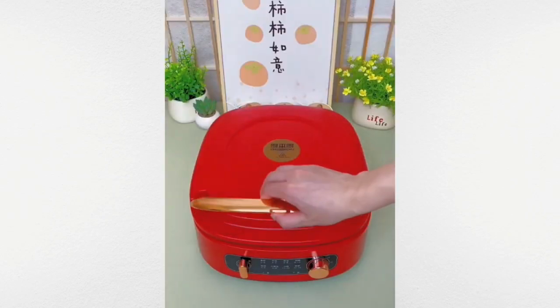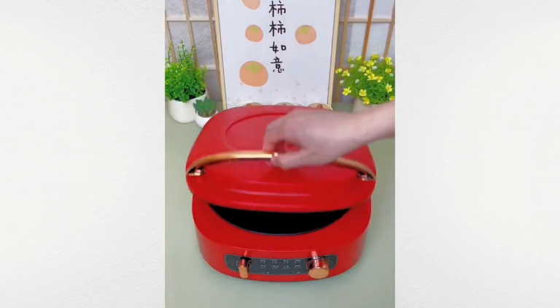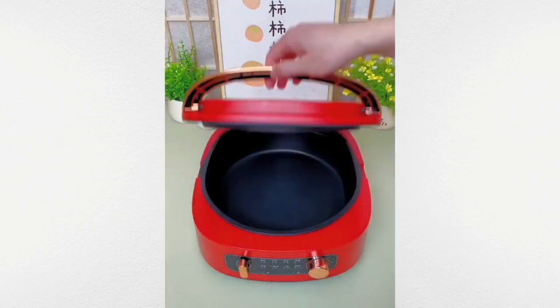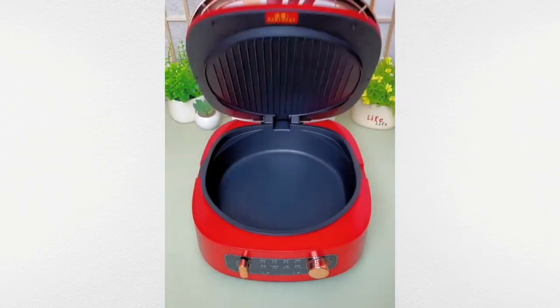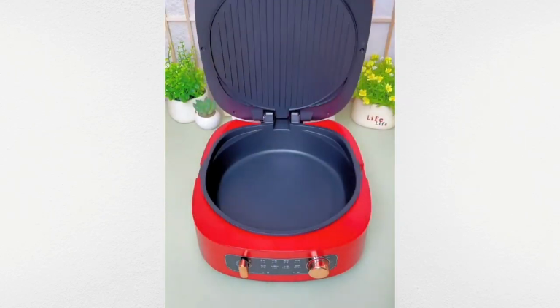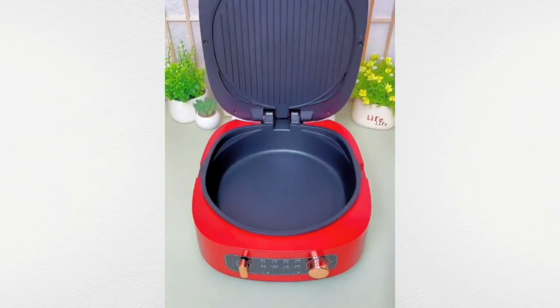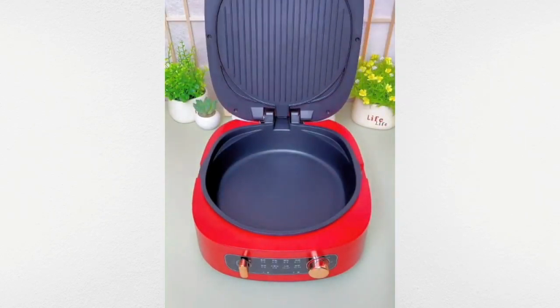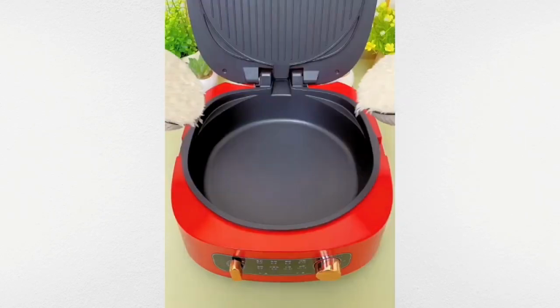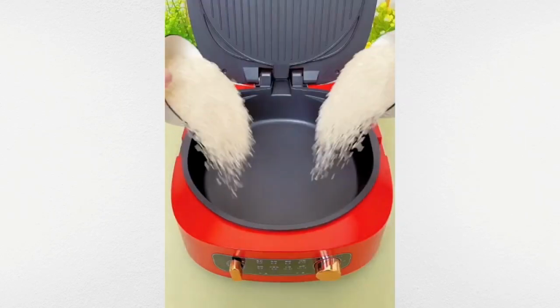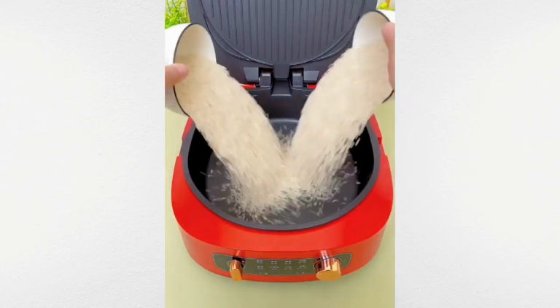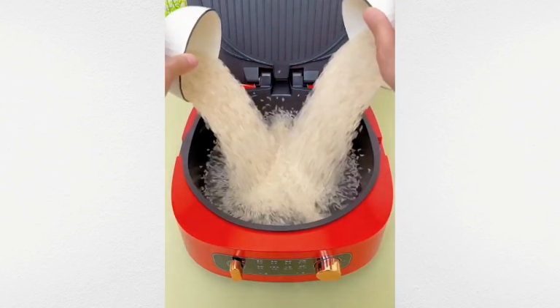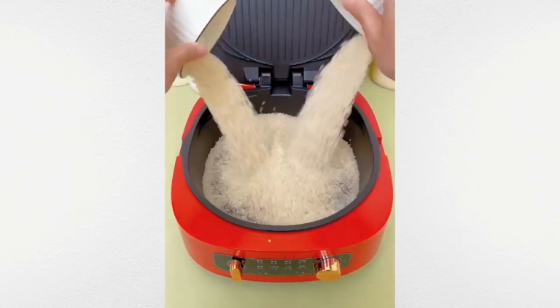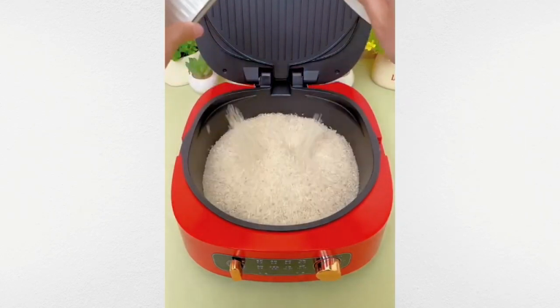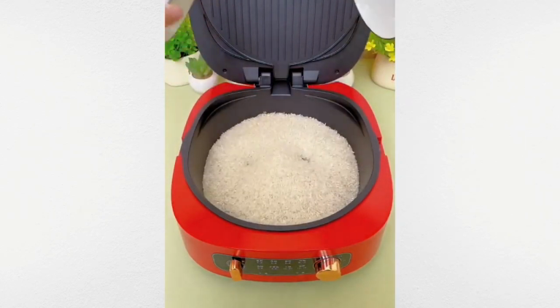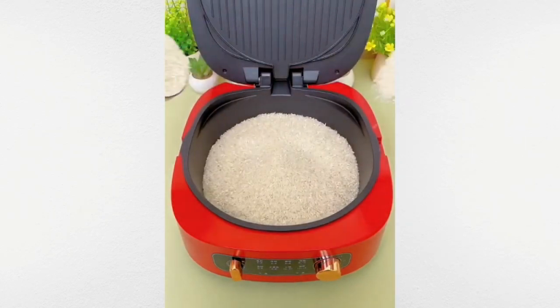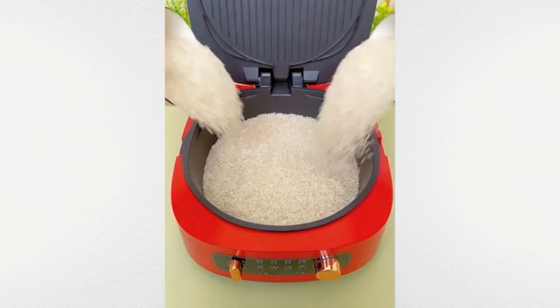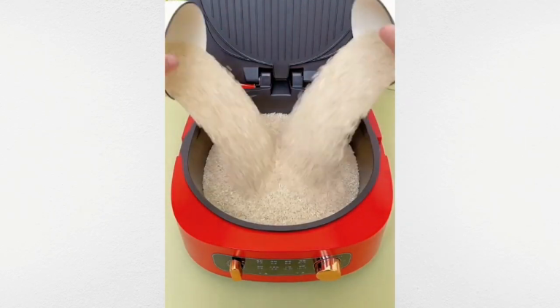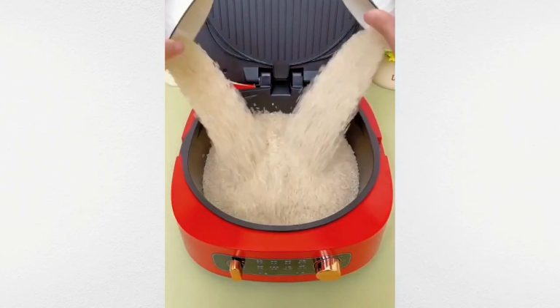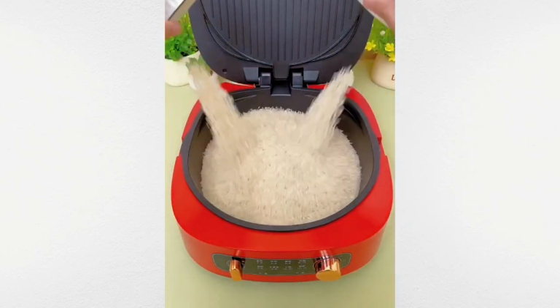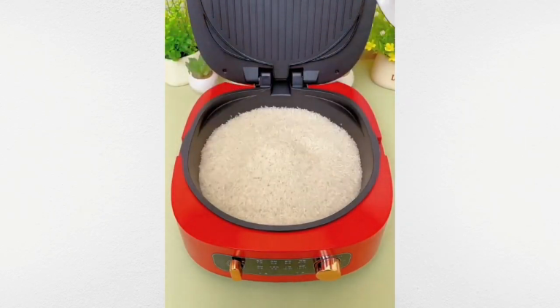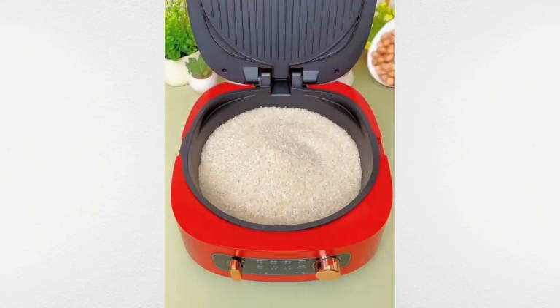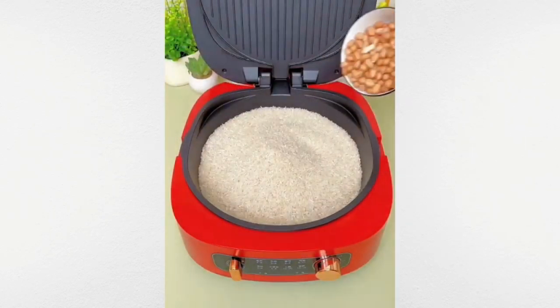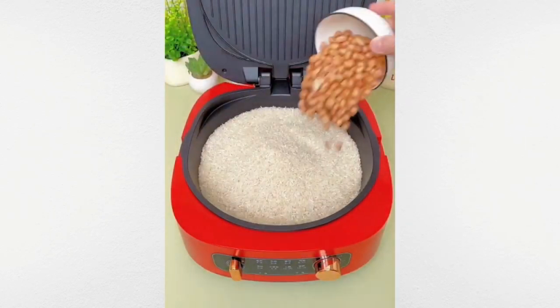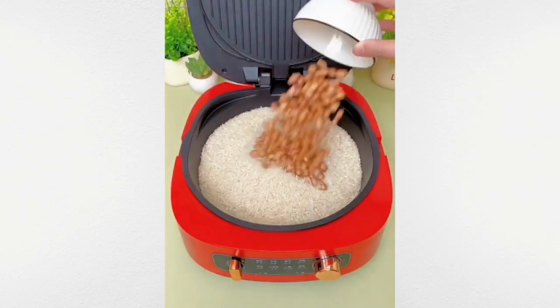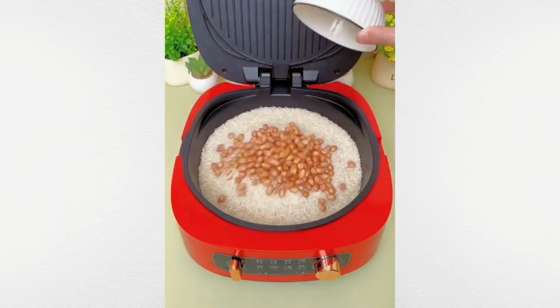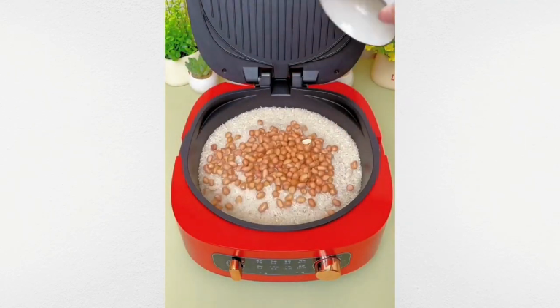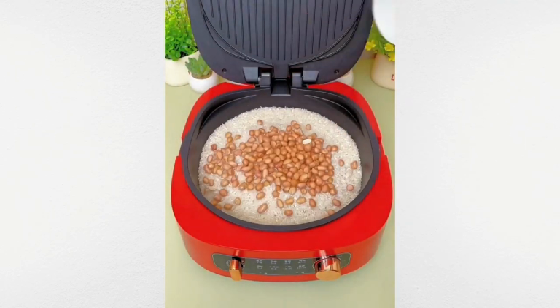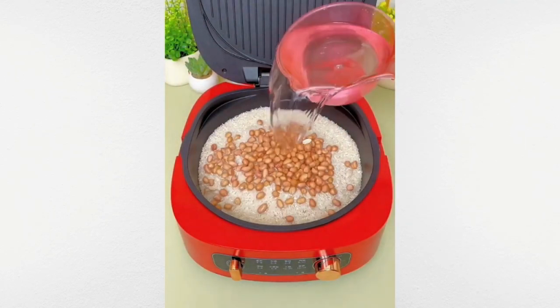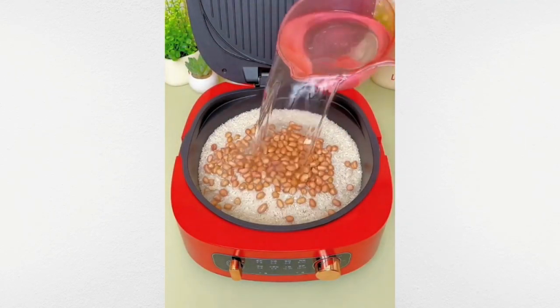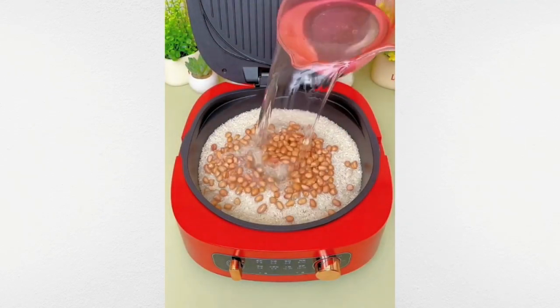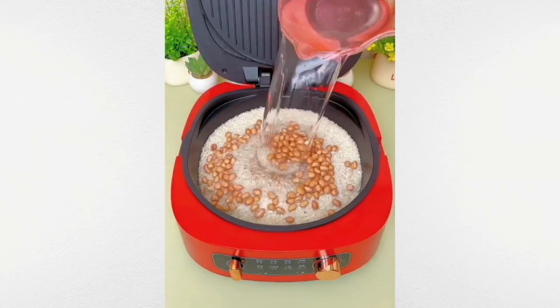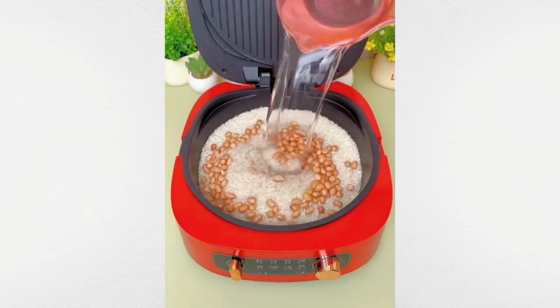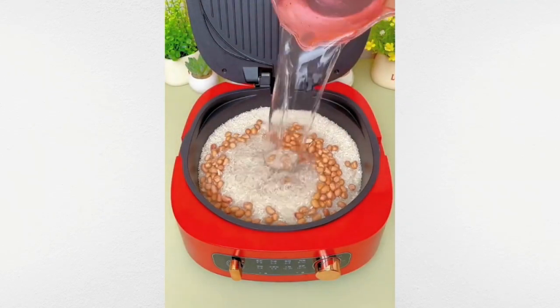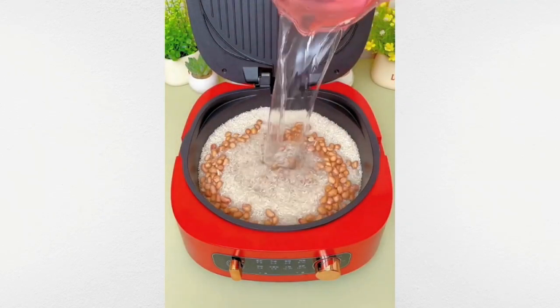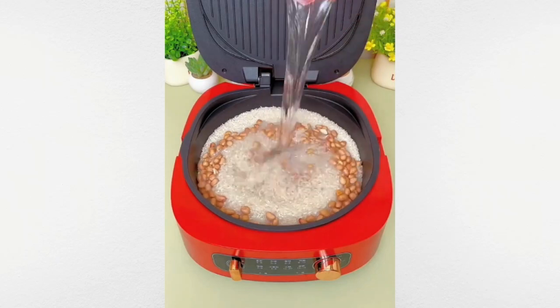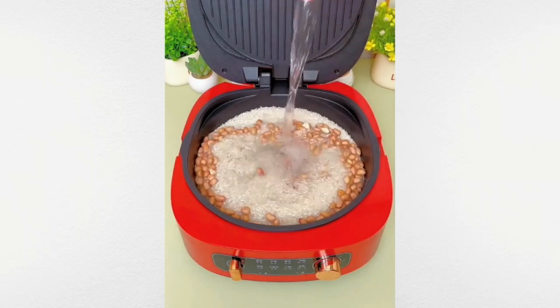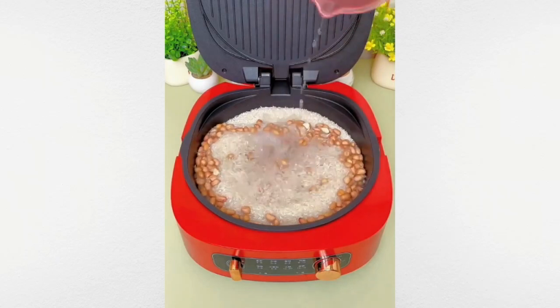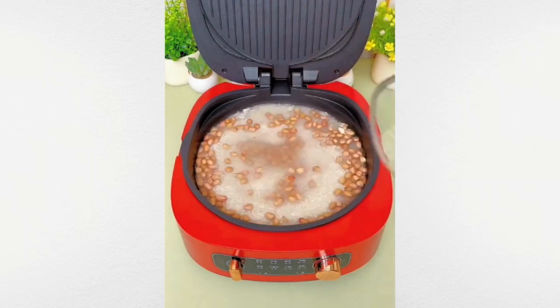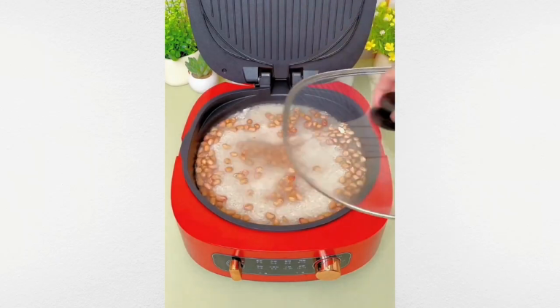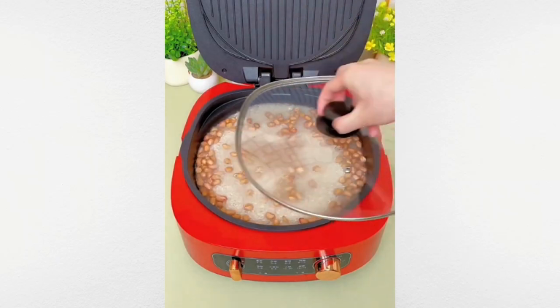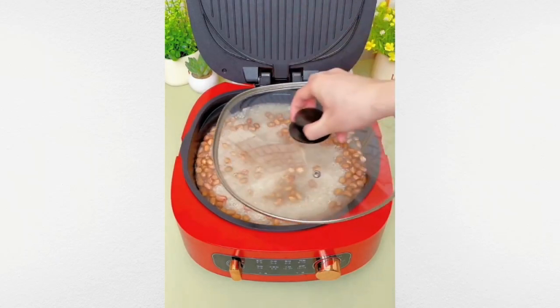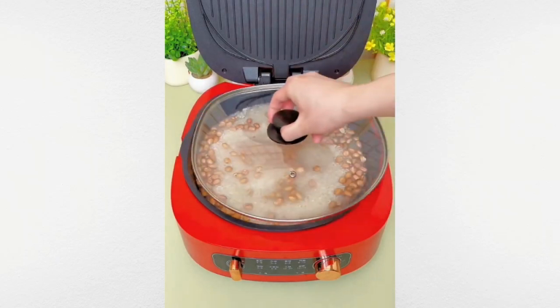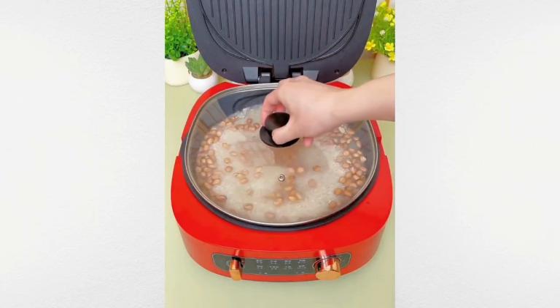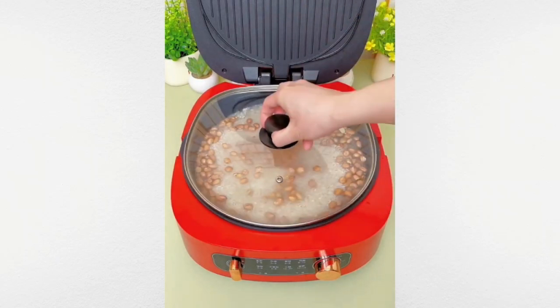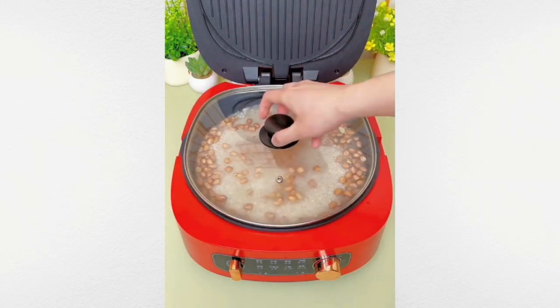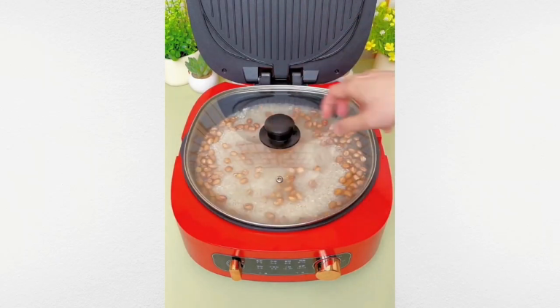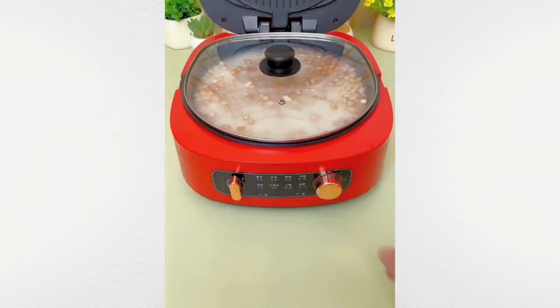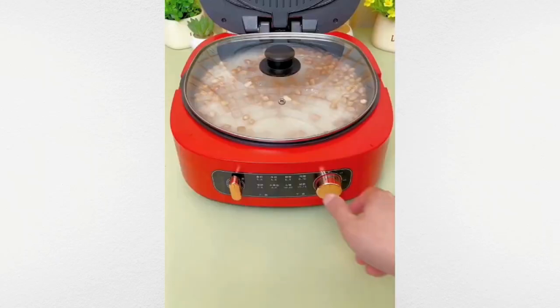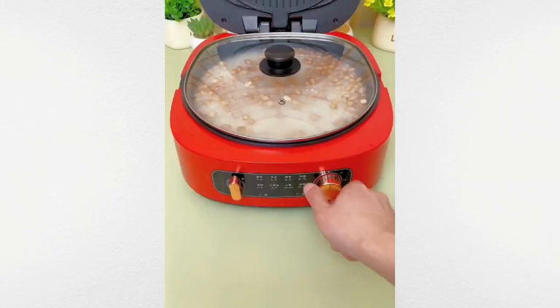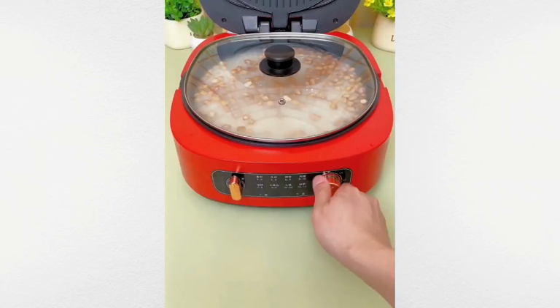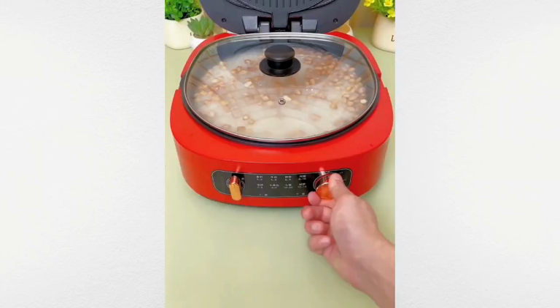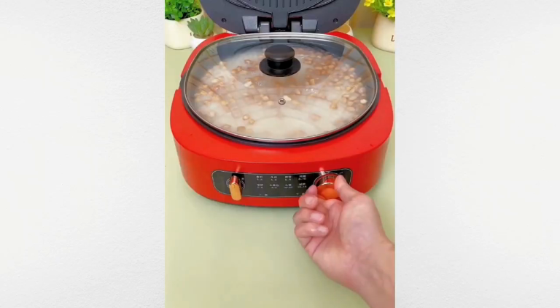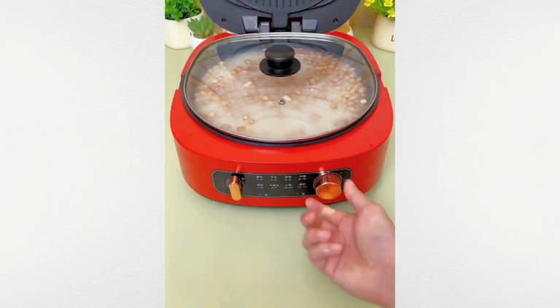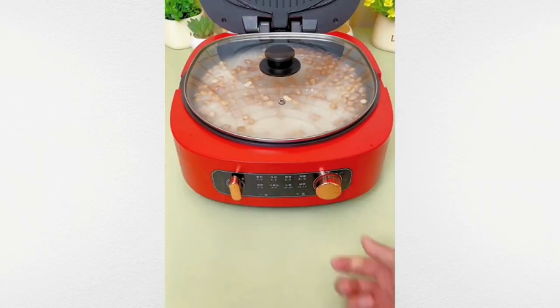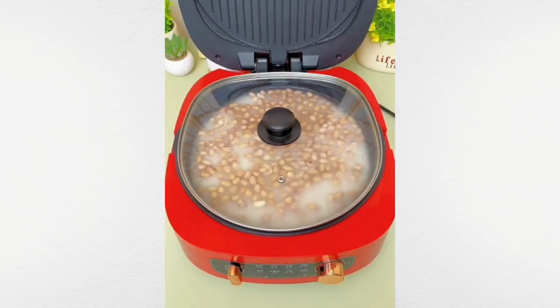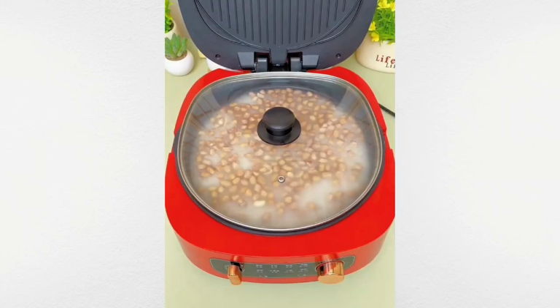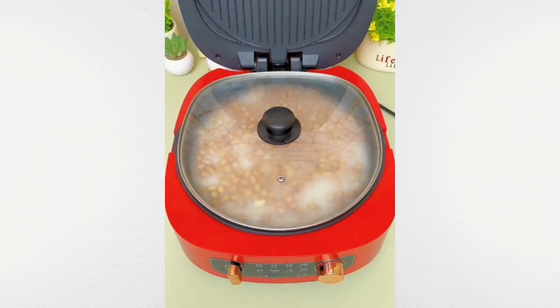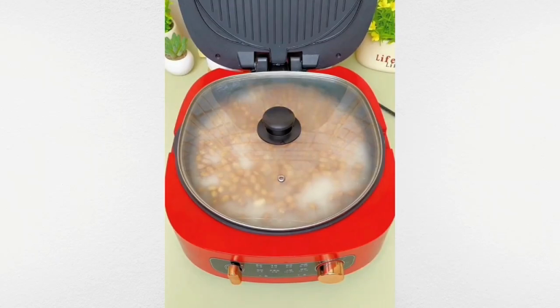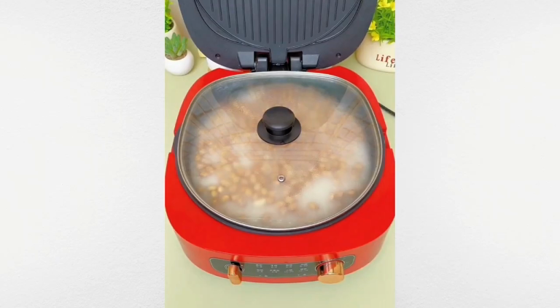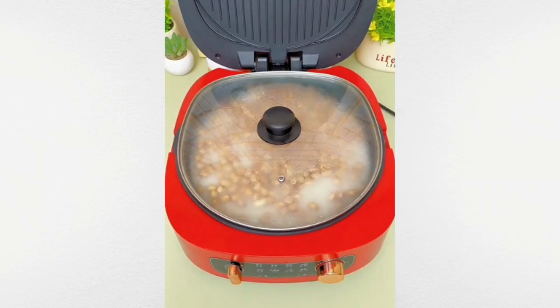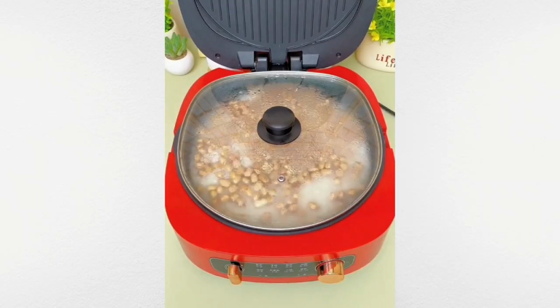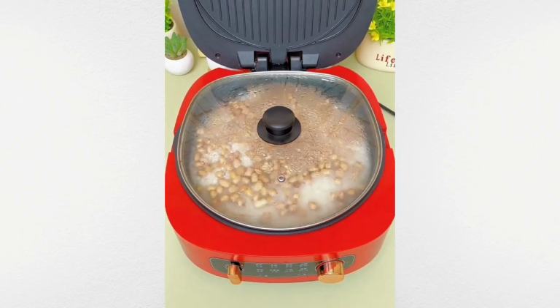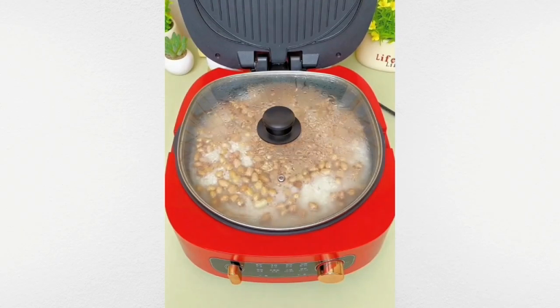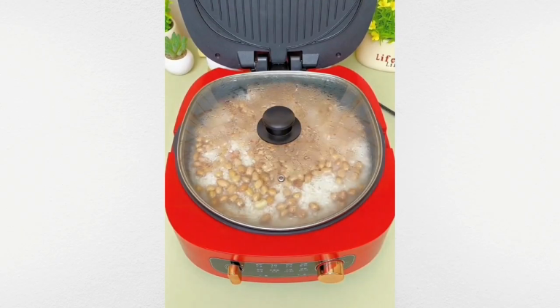Cook rice and beans quickly and effortlessly with this electric non-stick cooker.